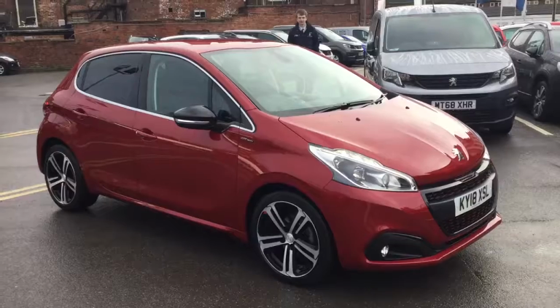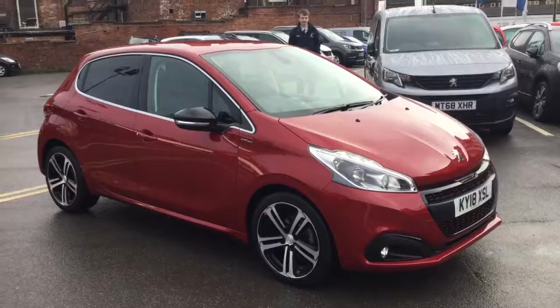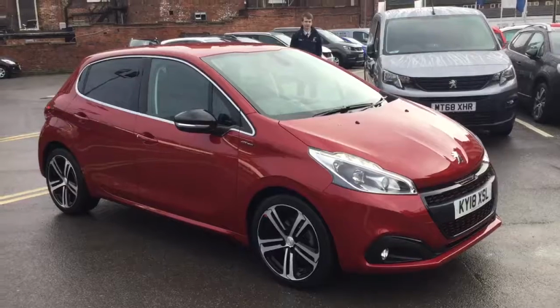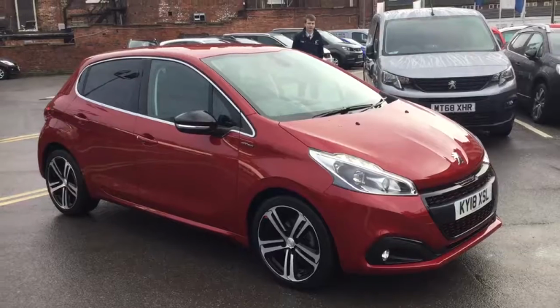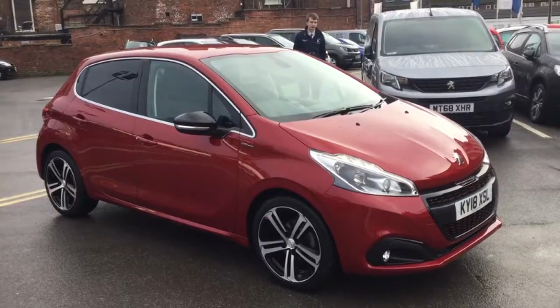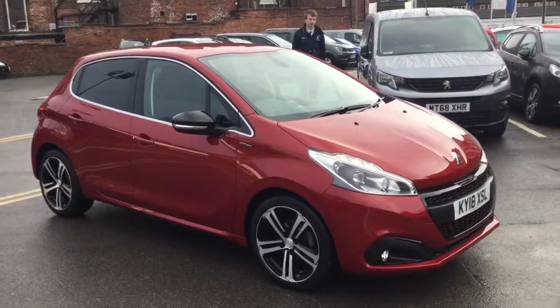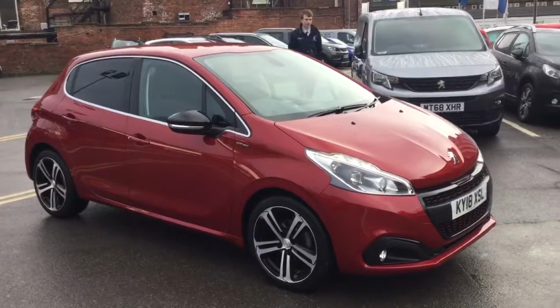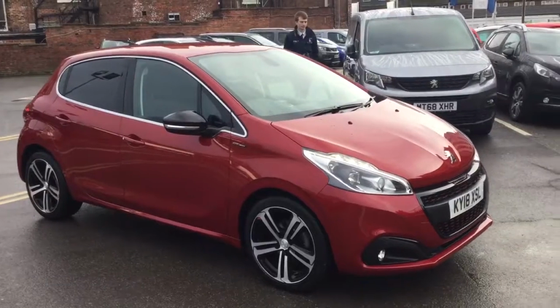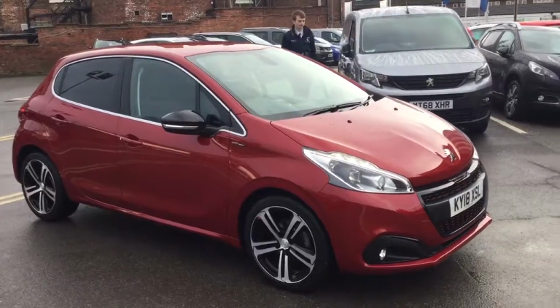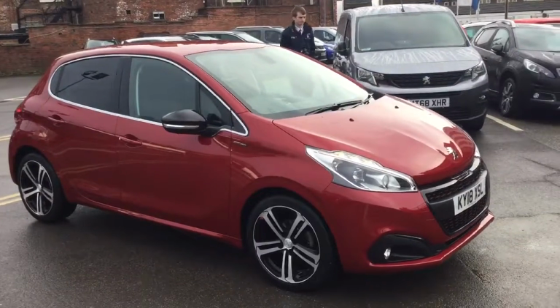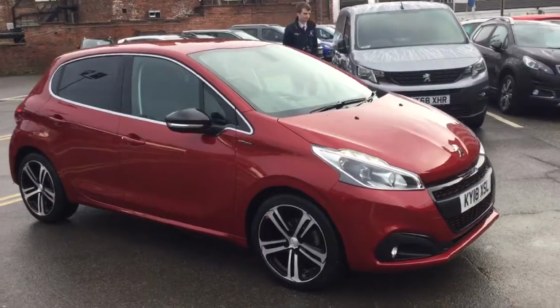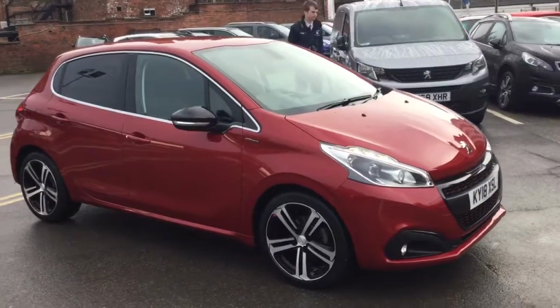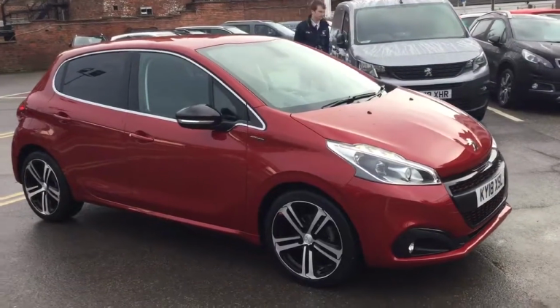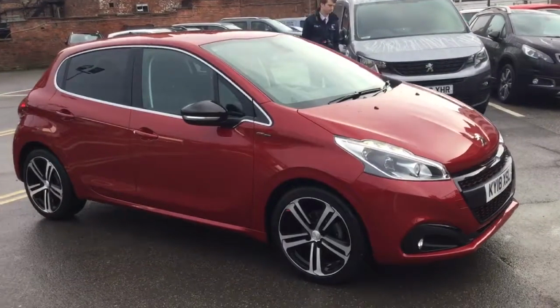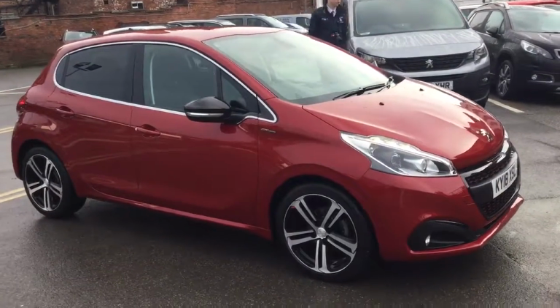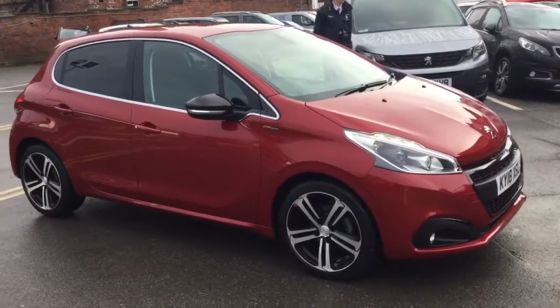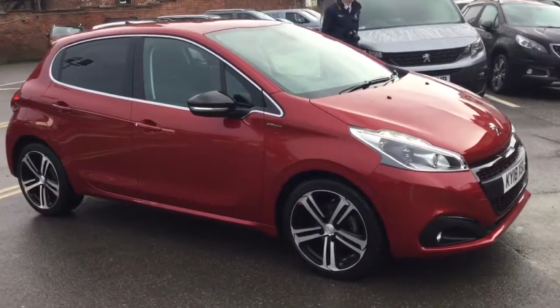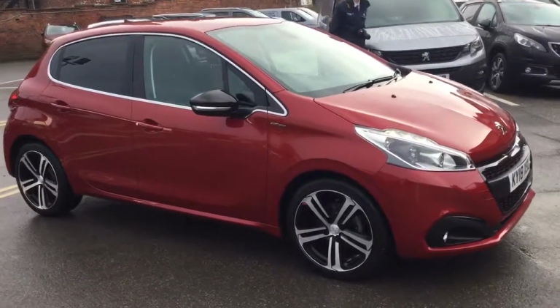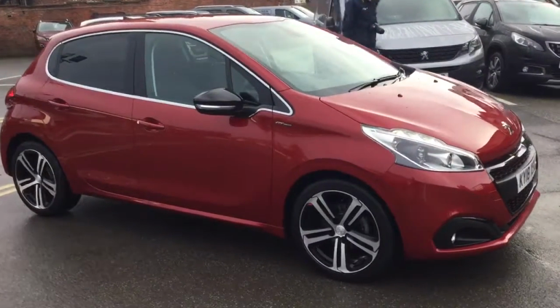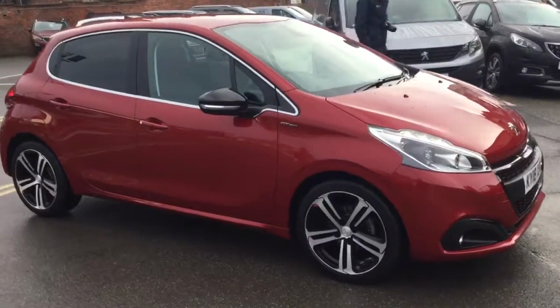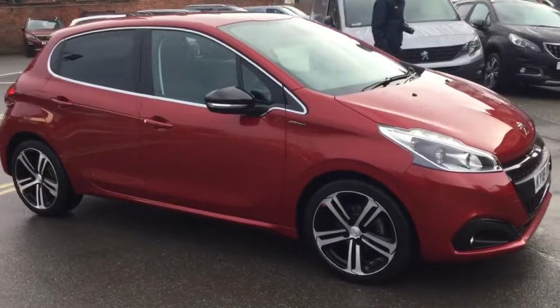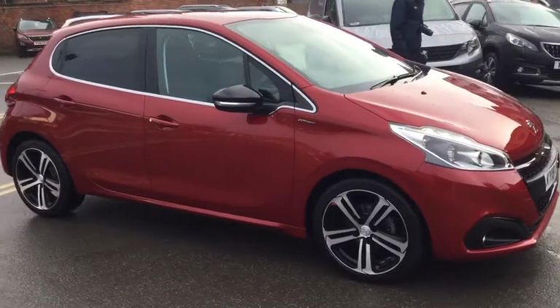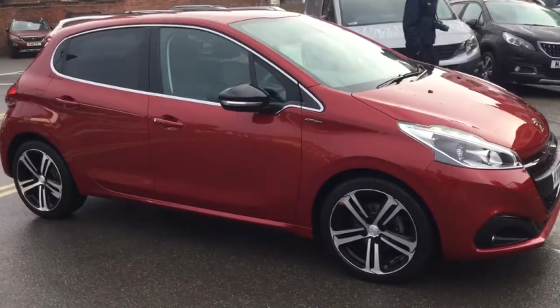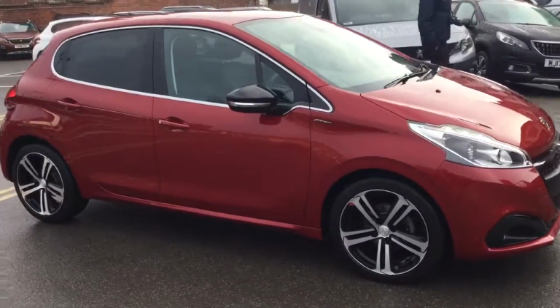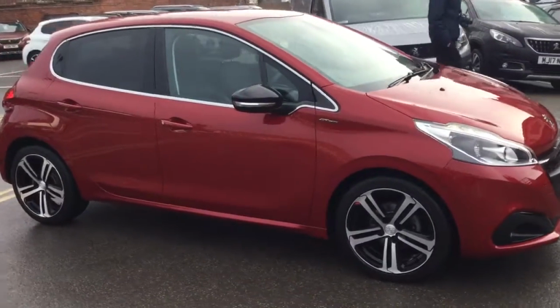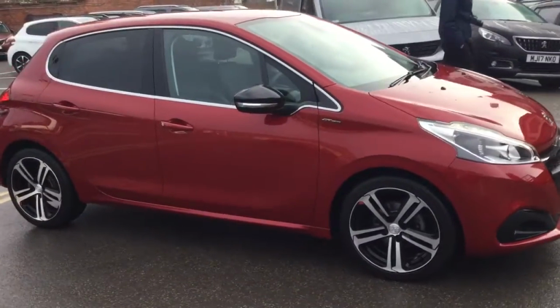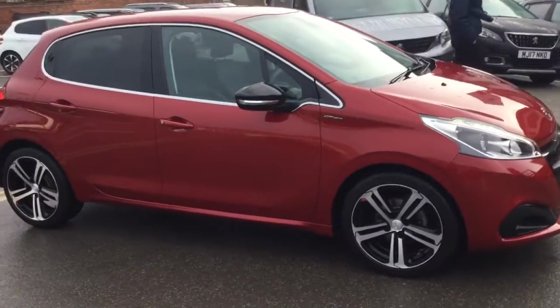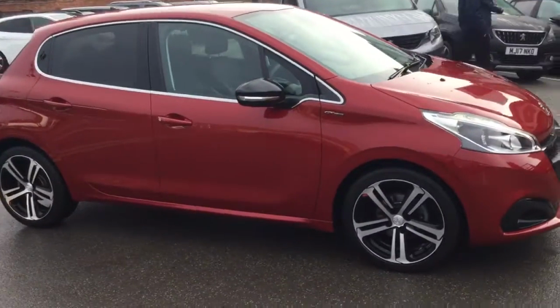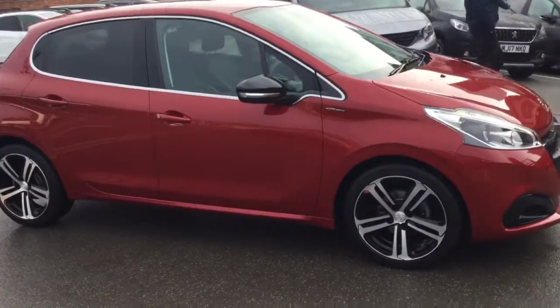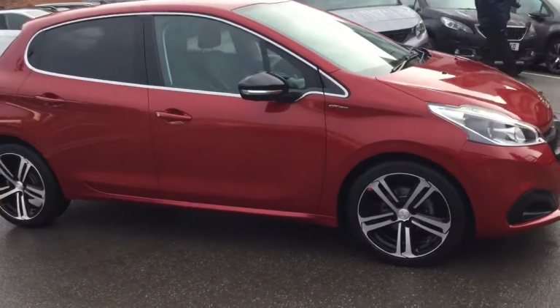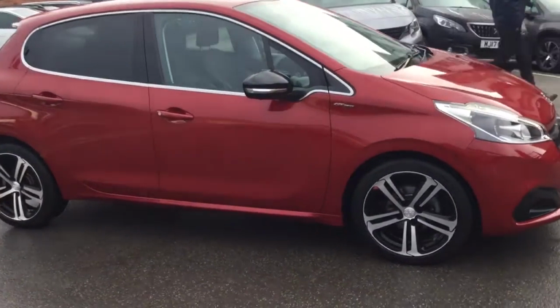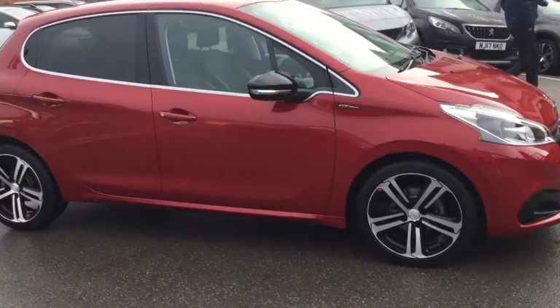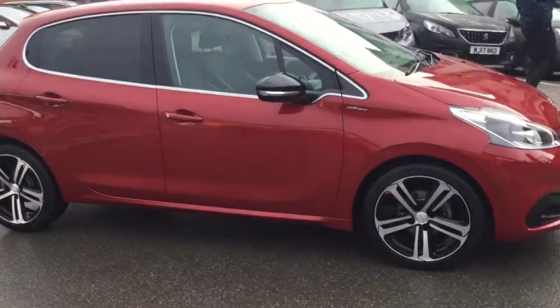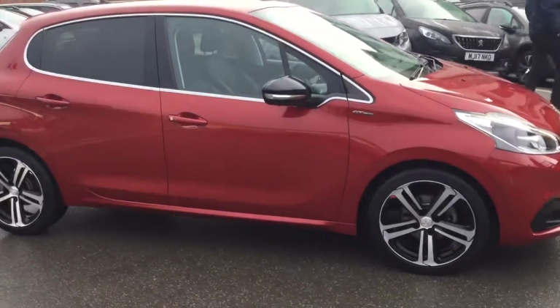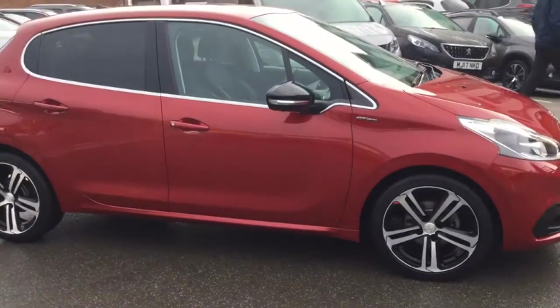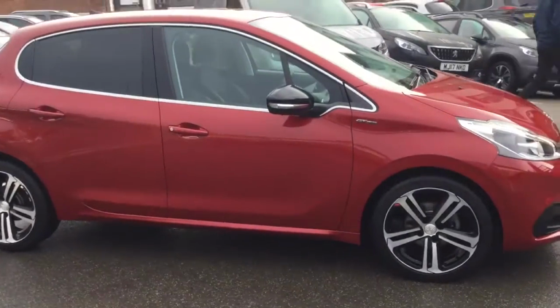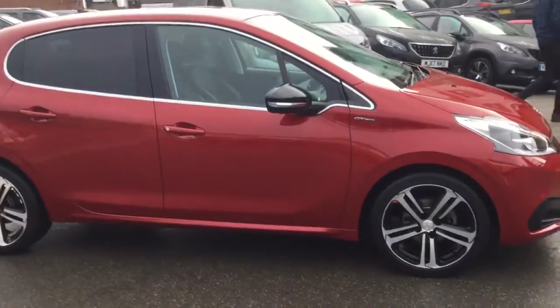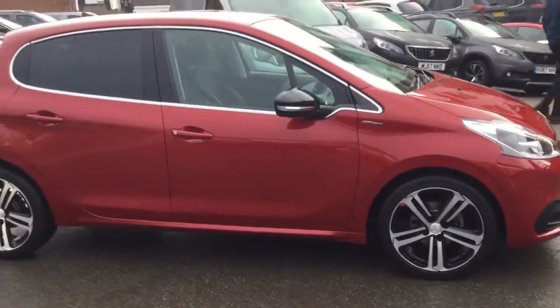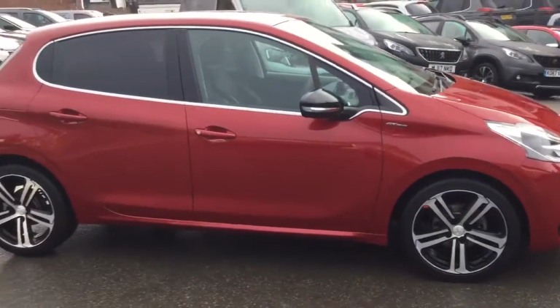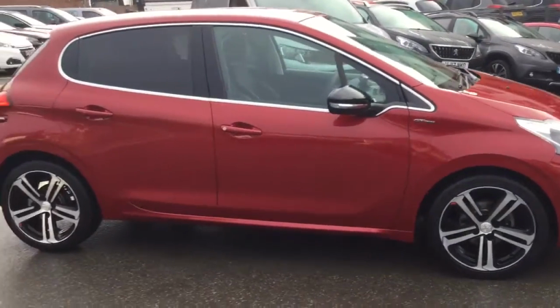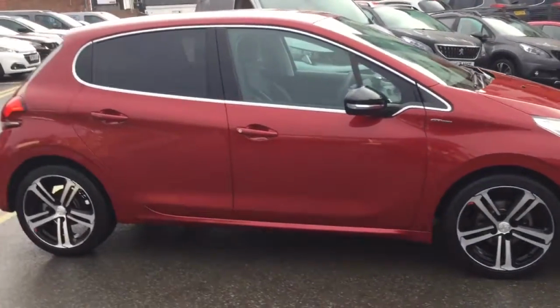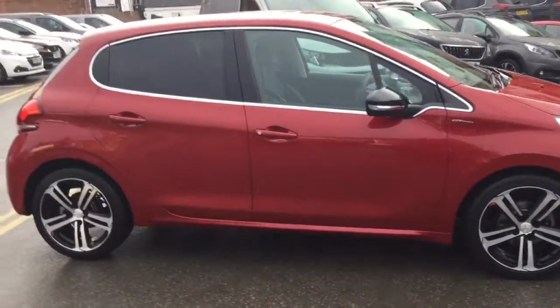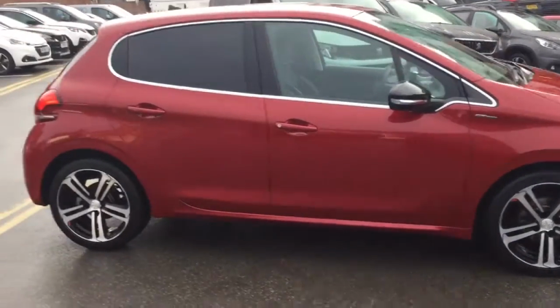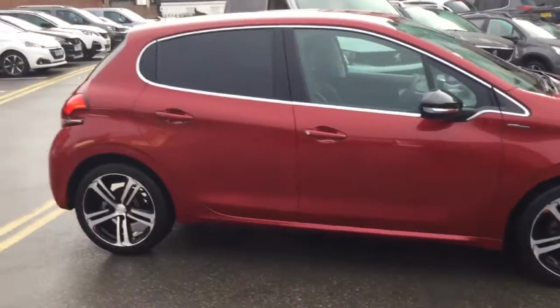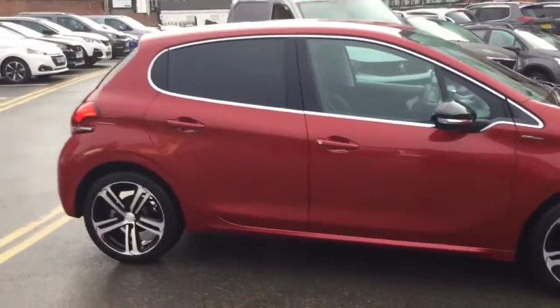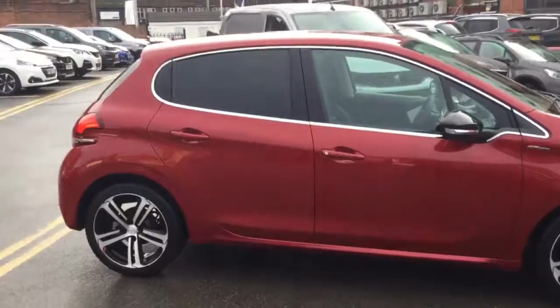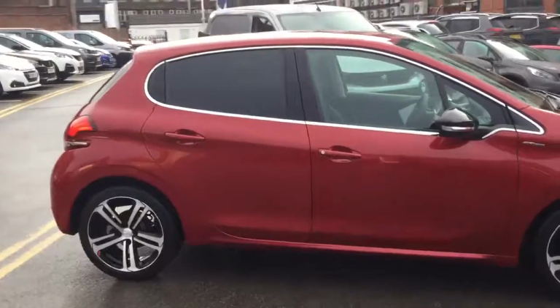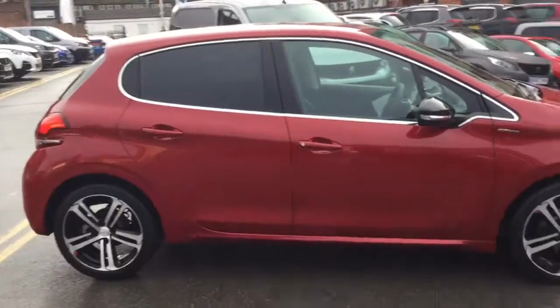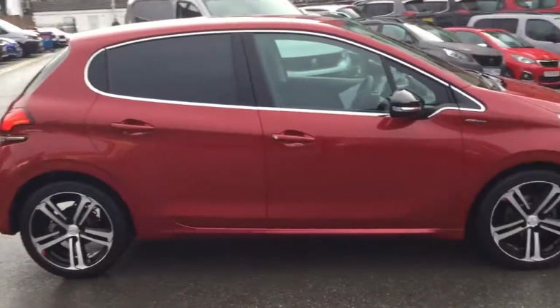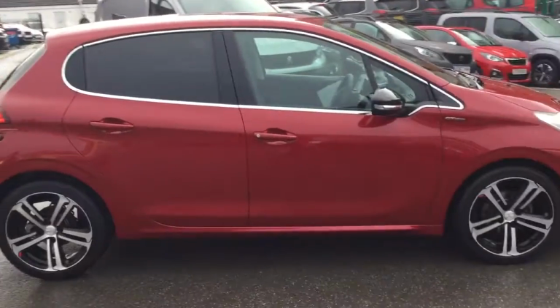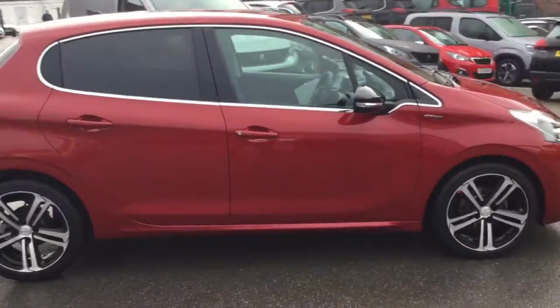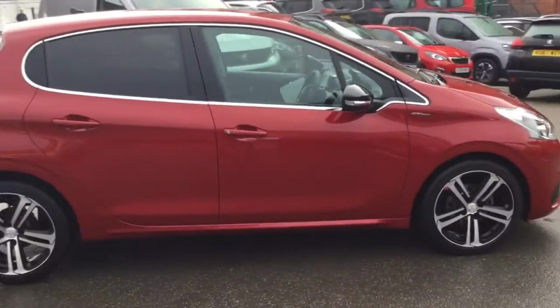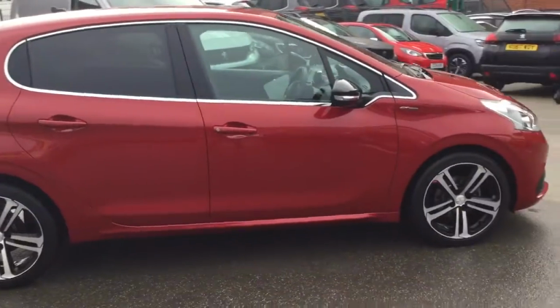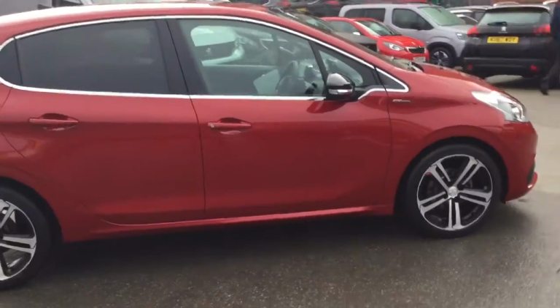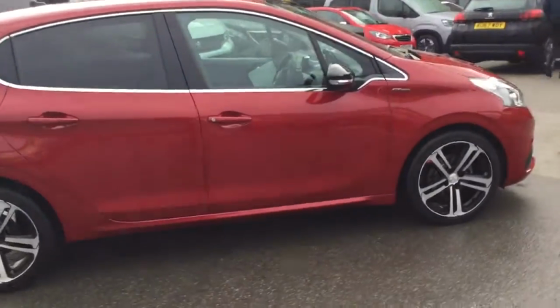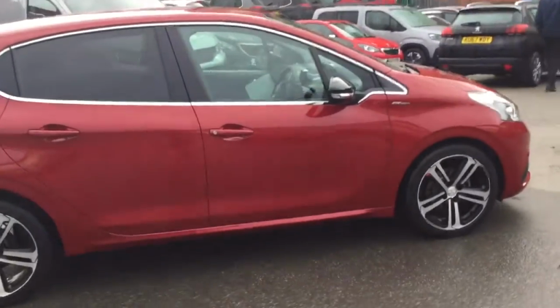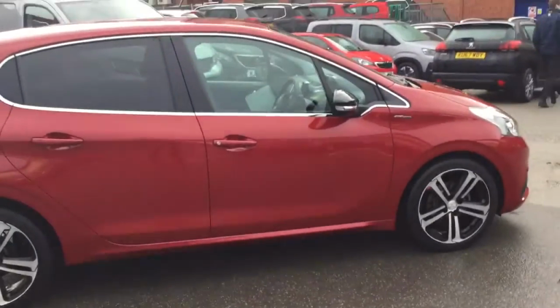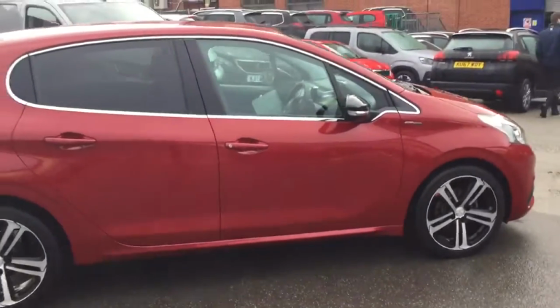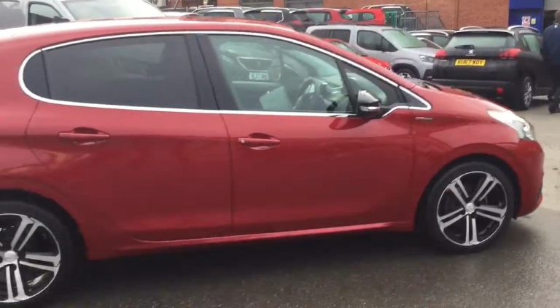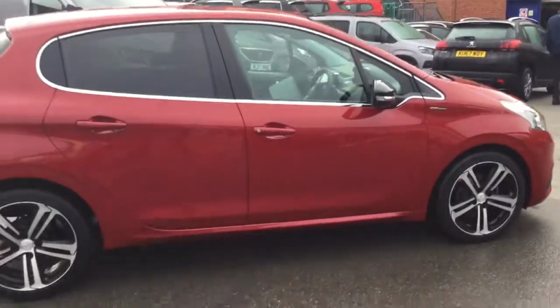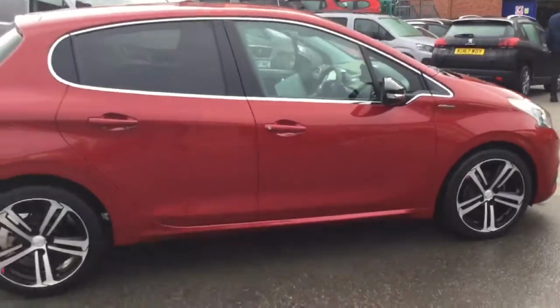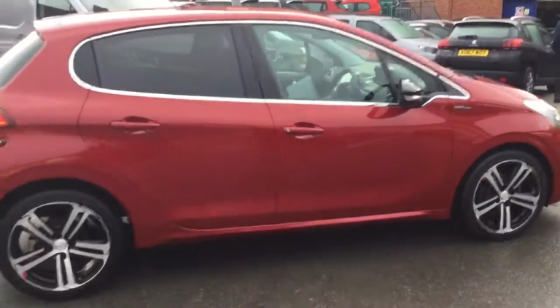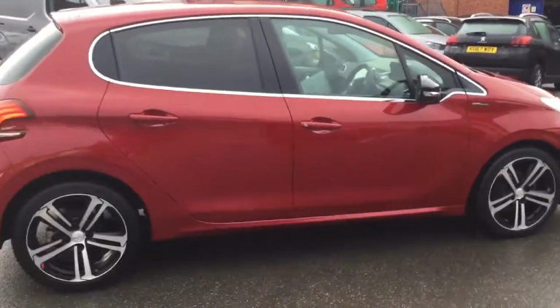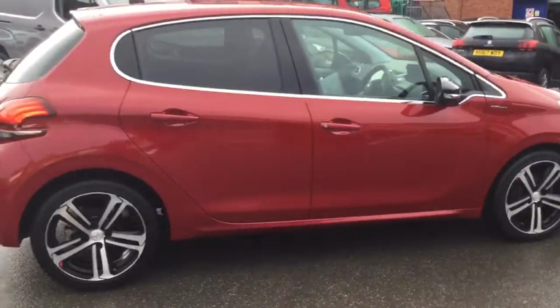Hi, it's Rob at JJ Cox and Peugeot-Maxfield. Today I'm just going to show you this 208 GT Line.